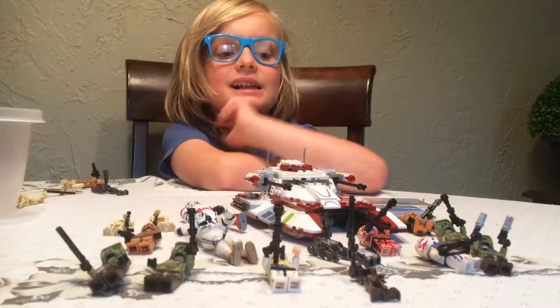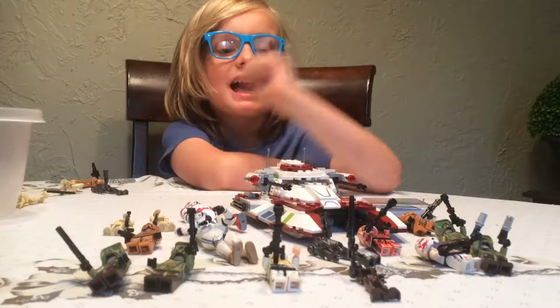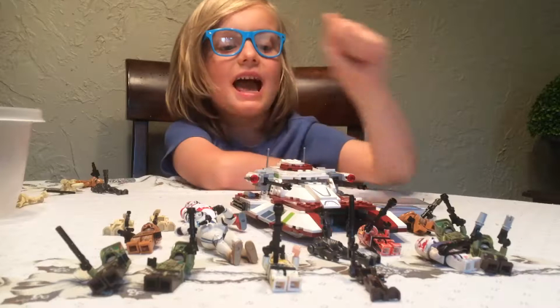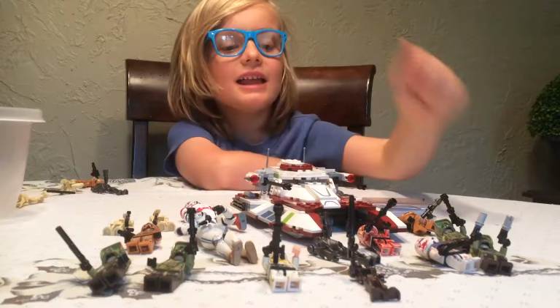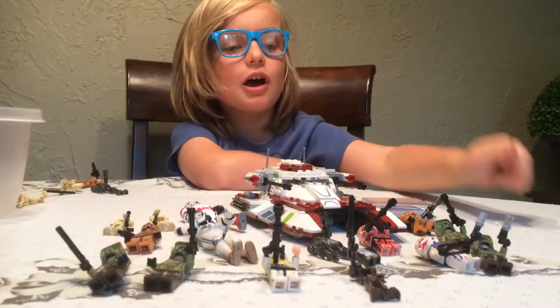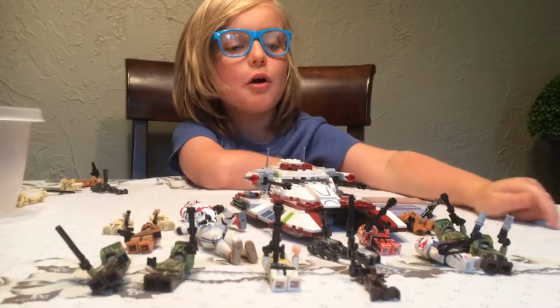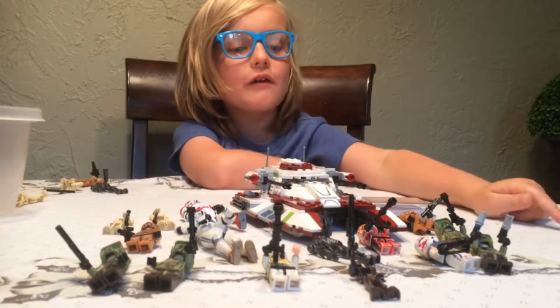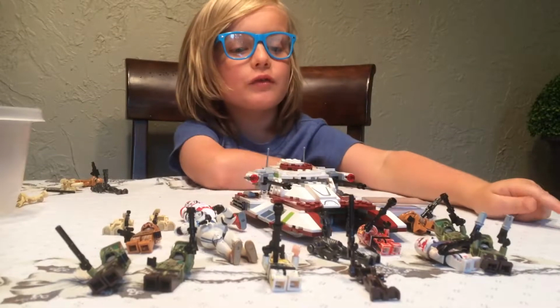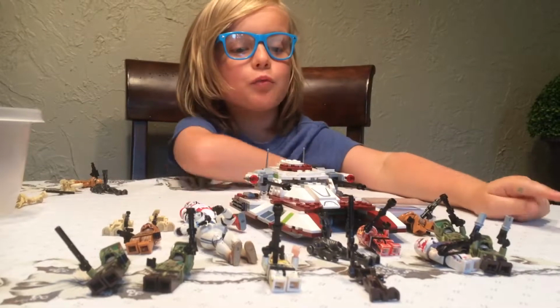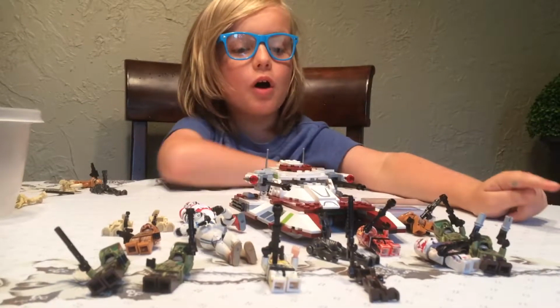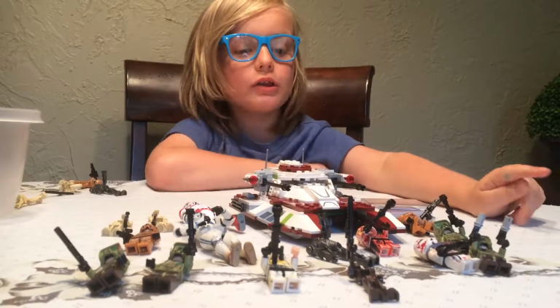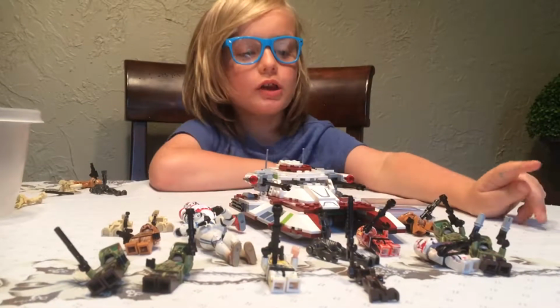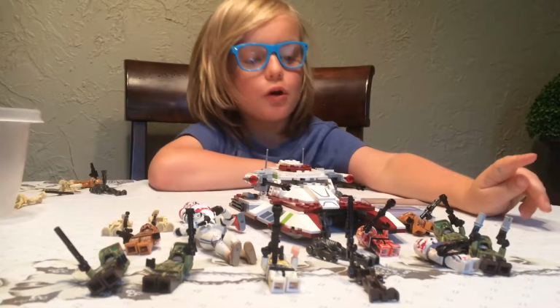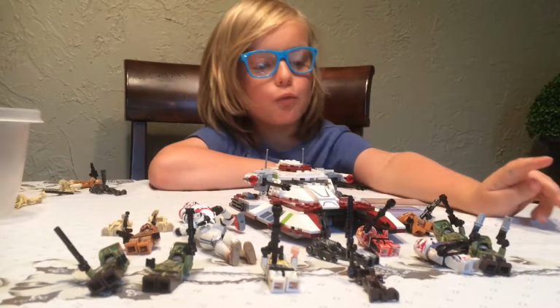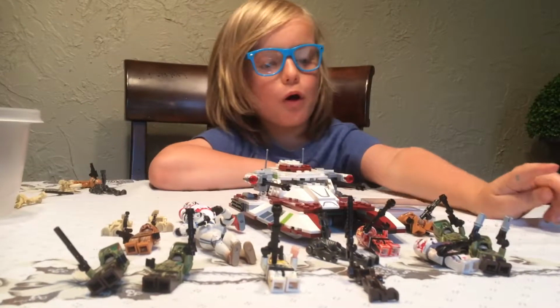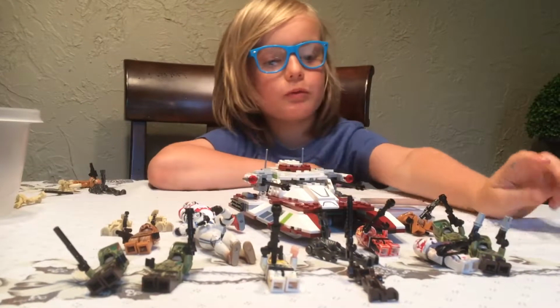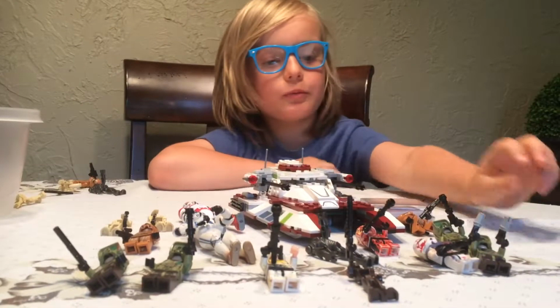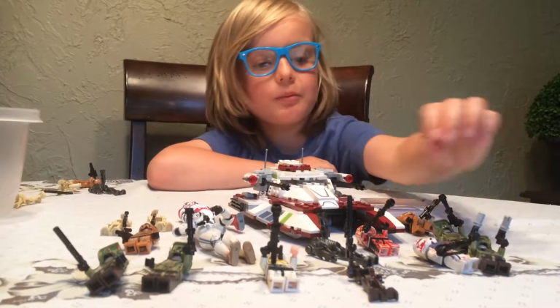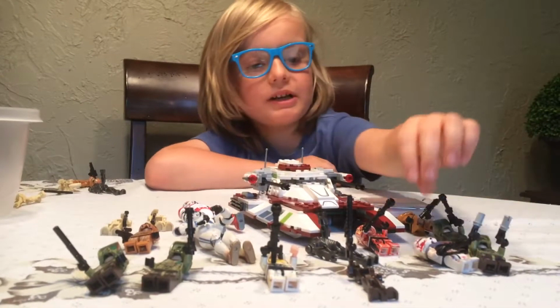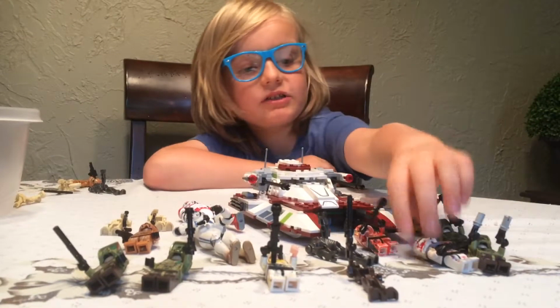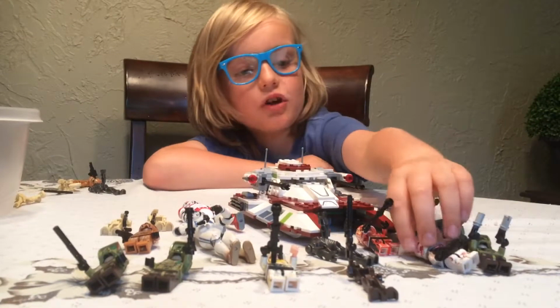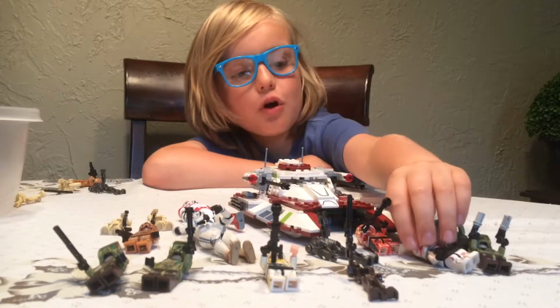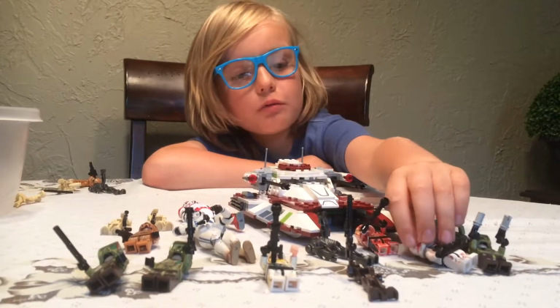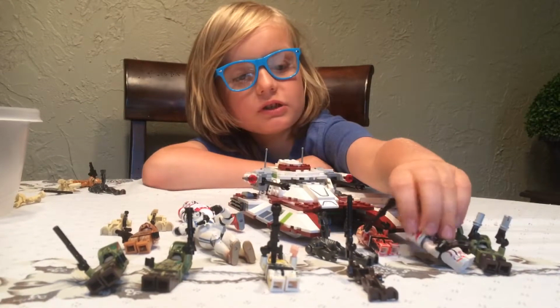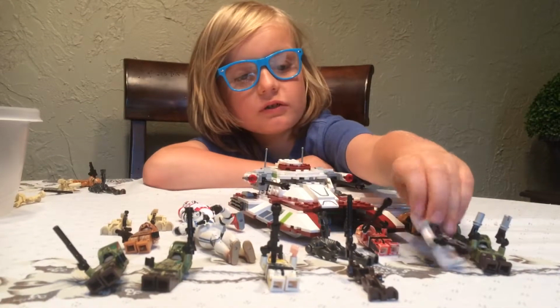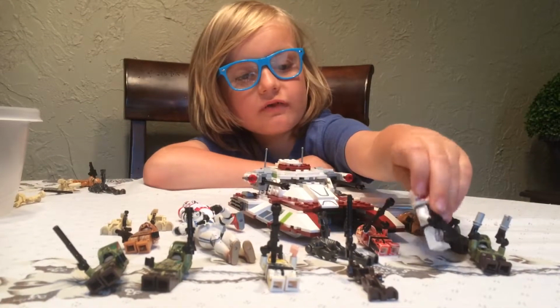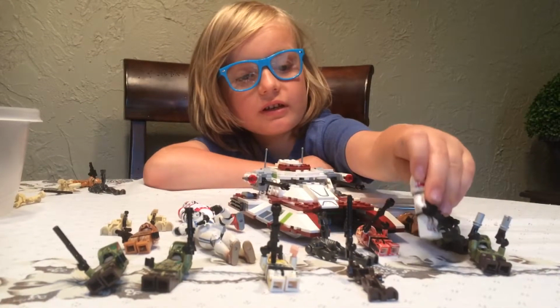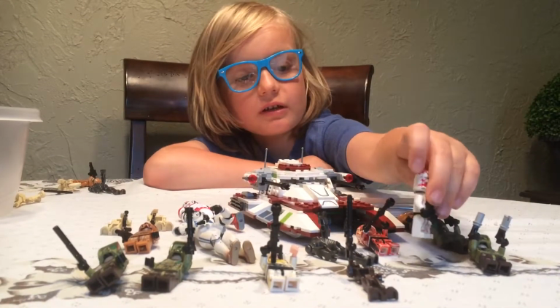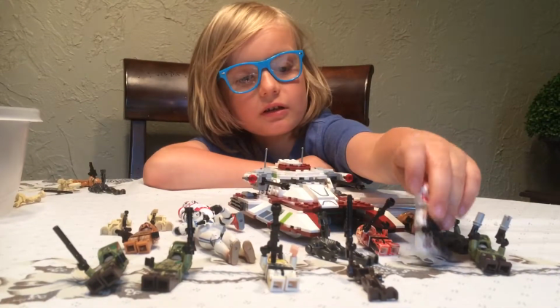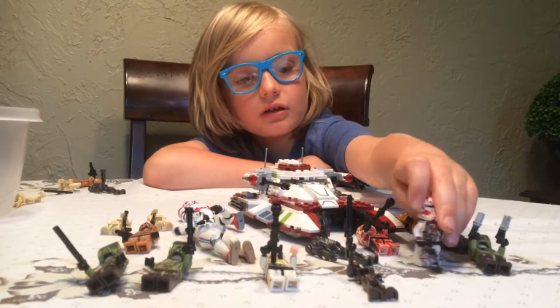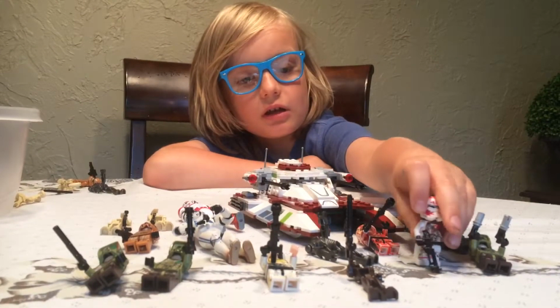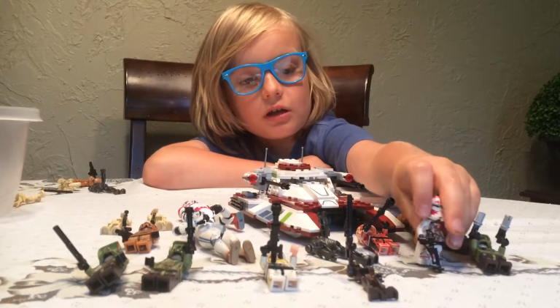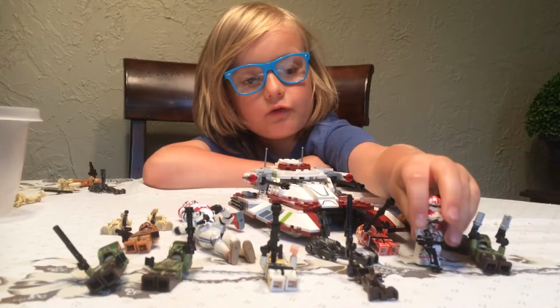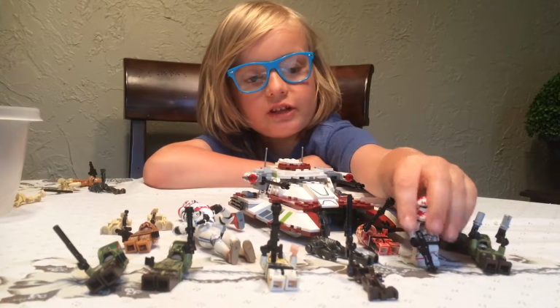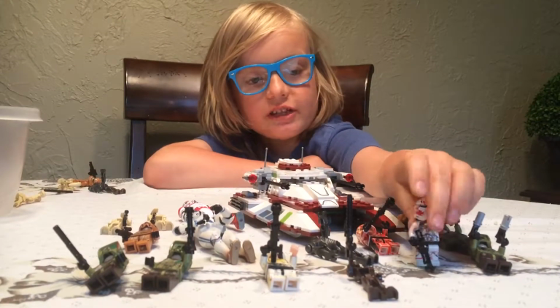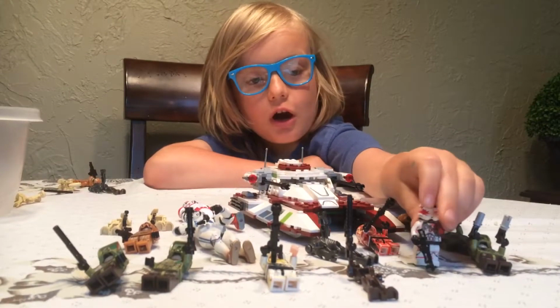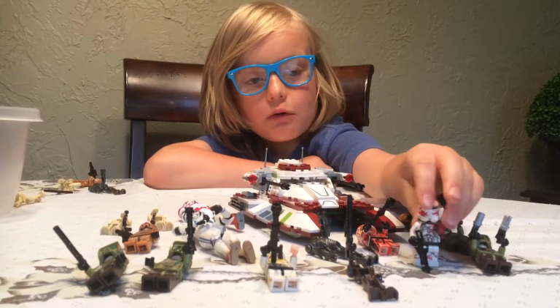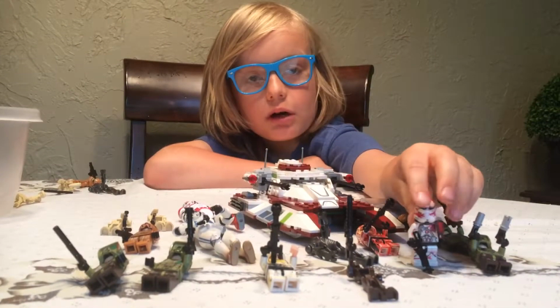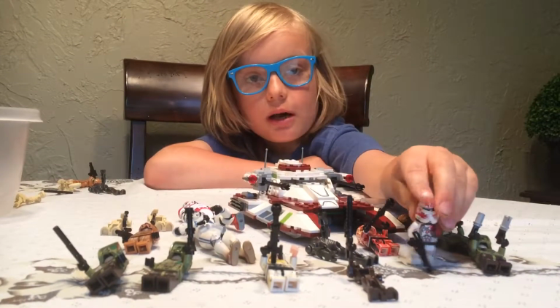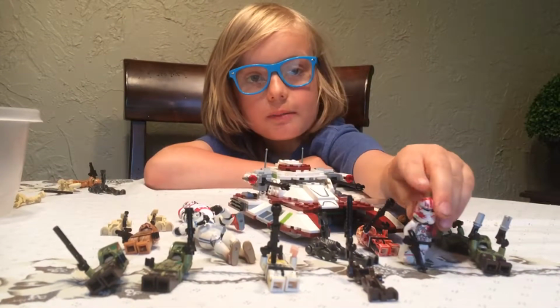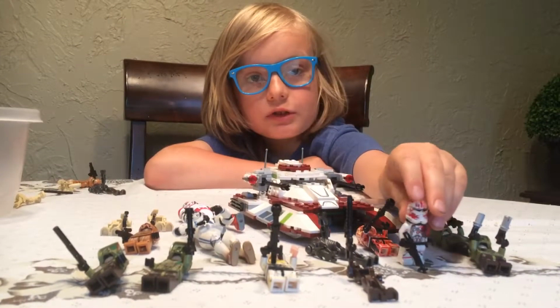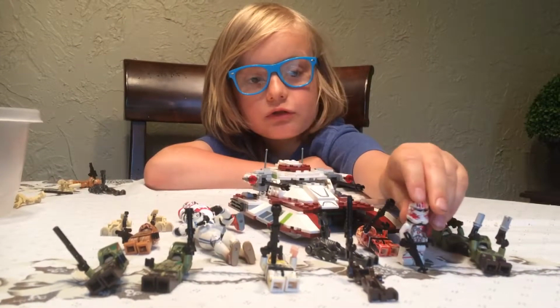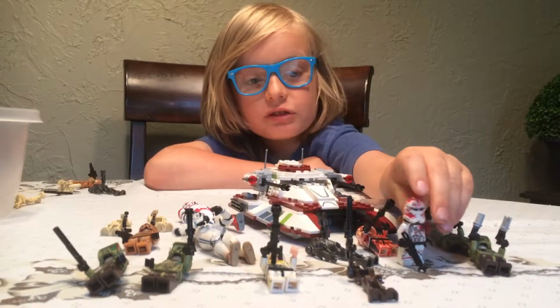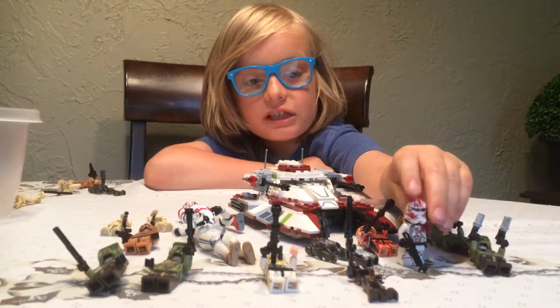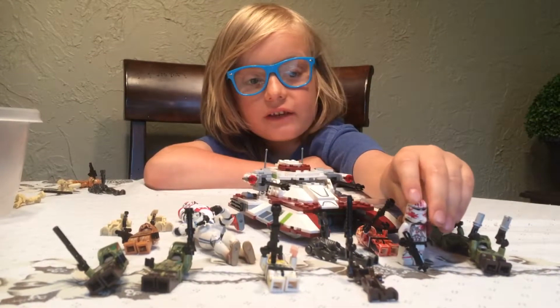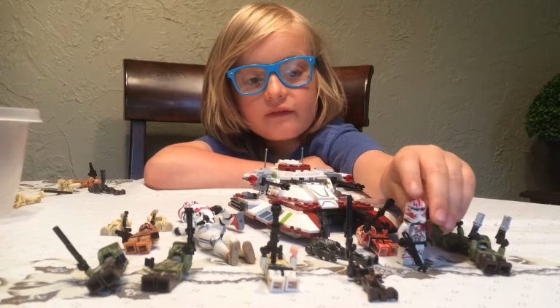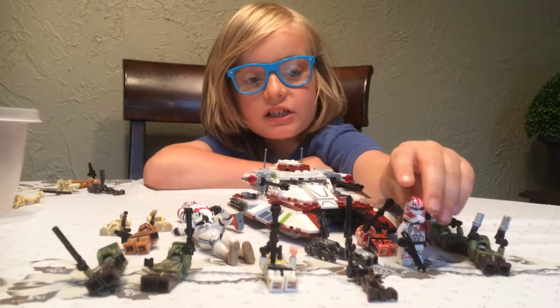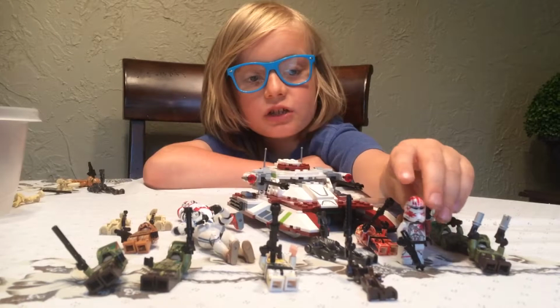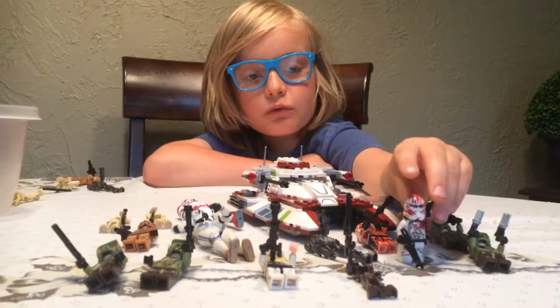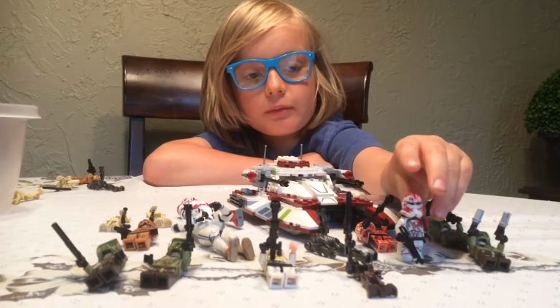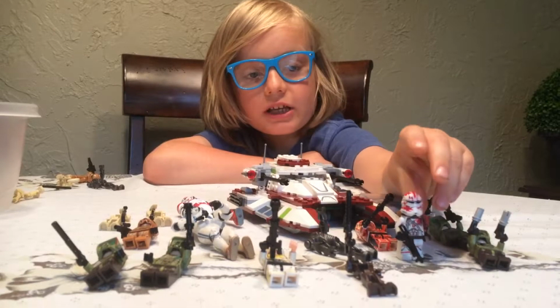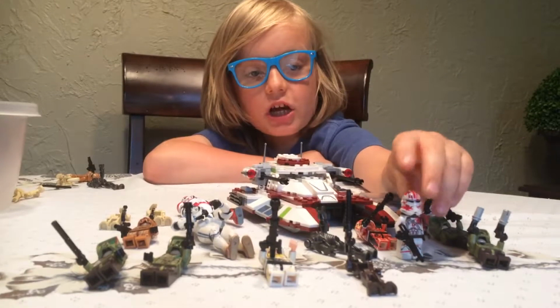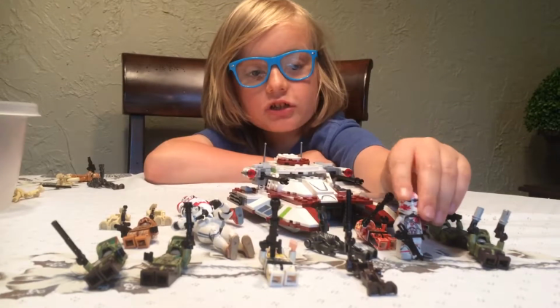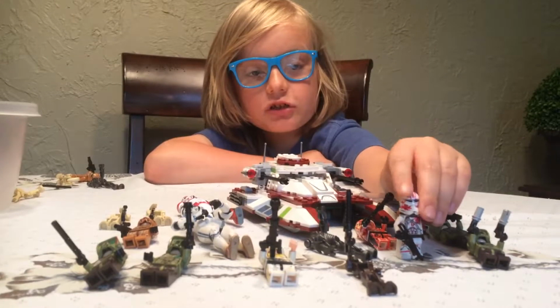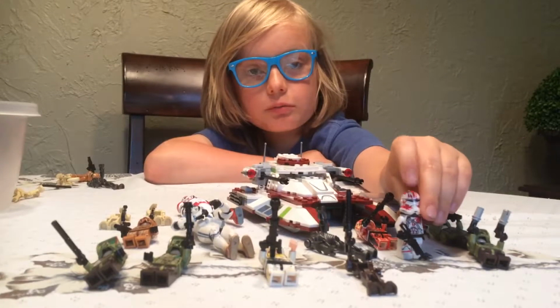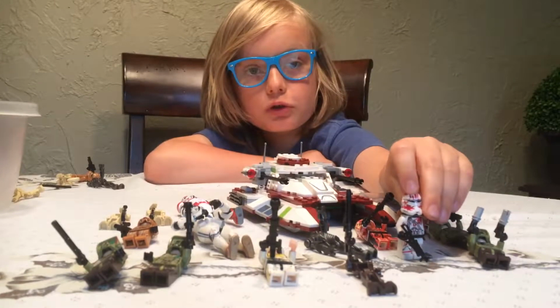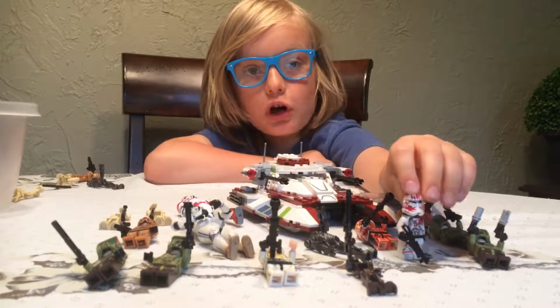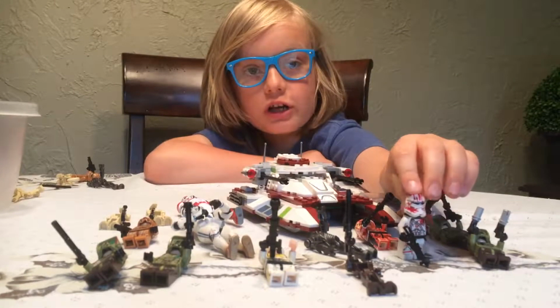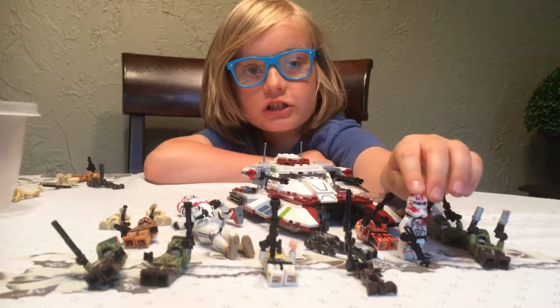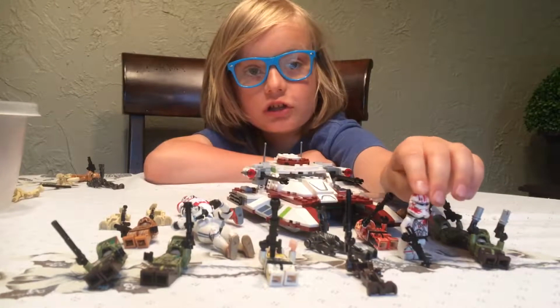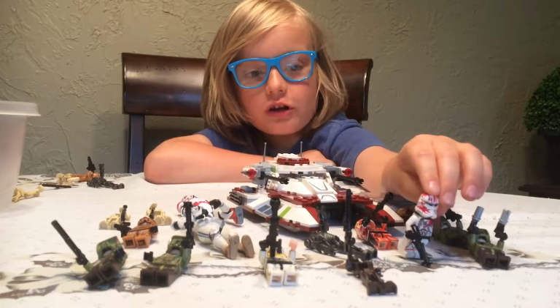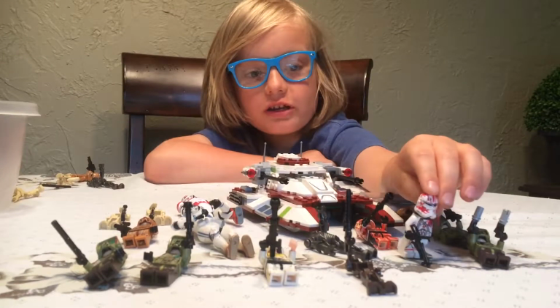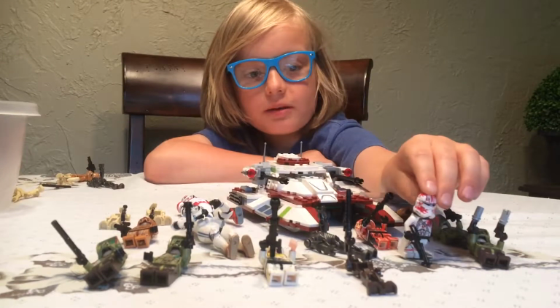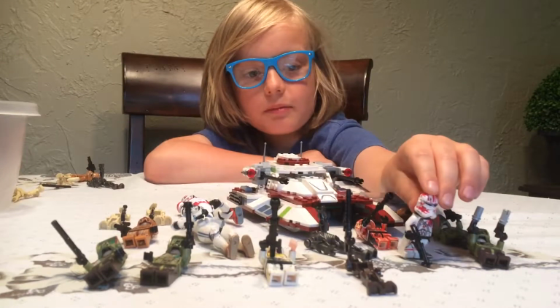Hello everyone, welcome to my Star Wars video. As you see, this is one of my custom guys — like him.